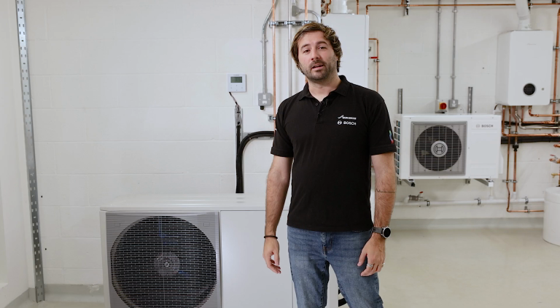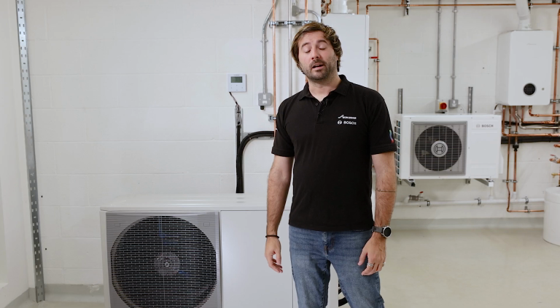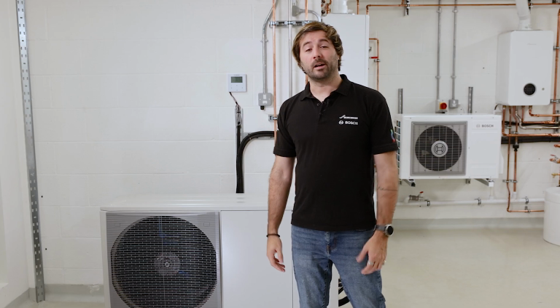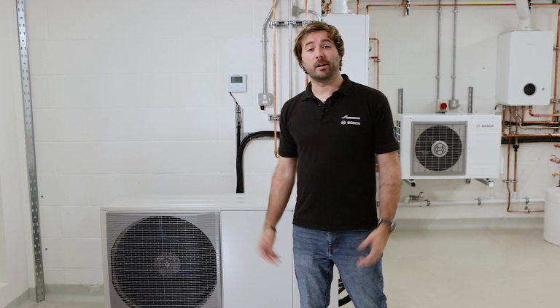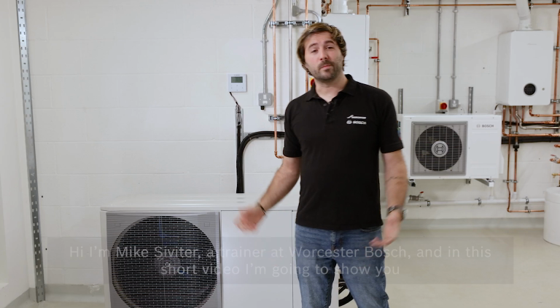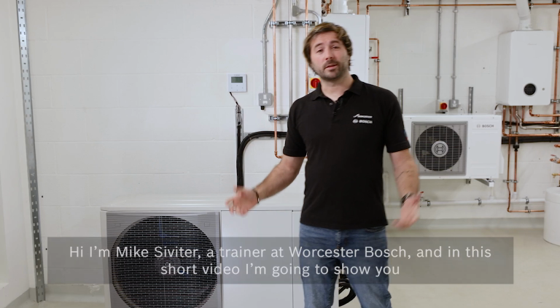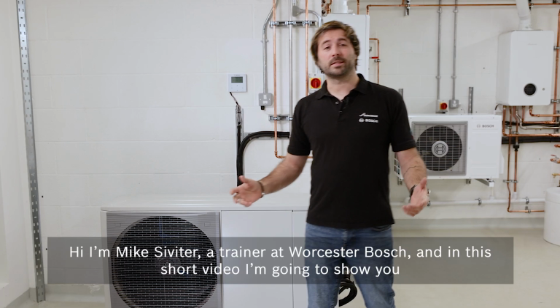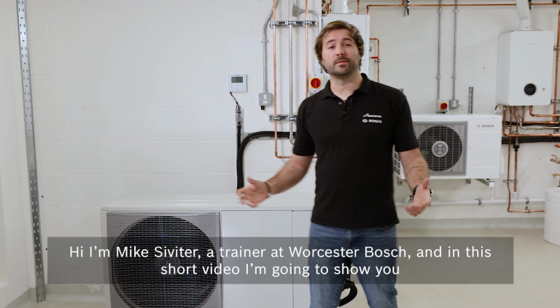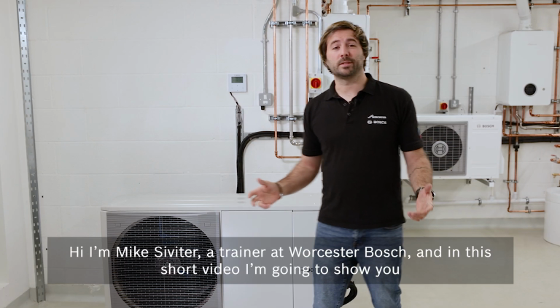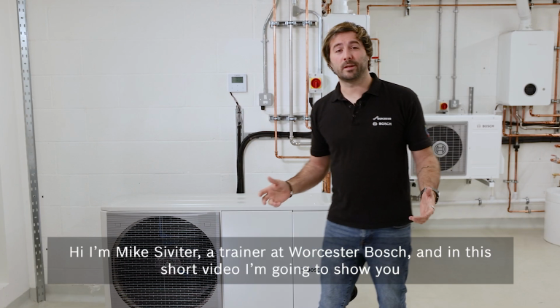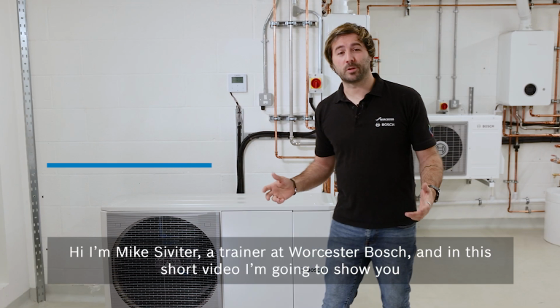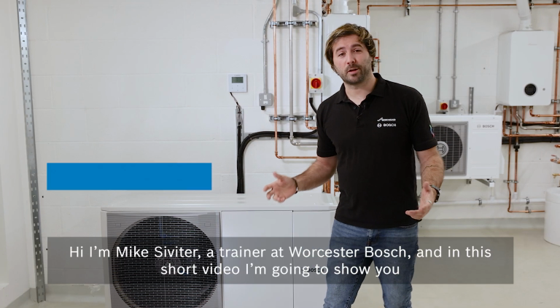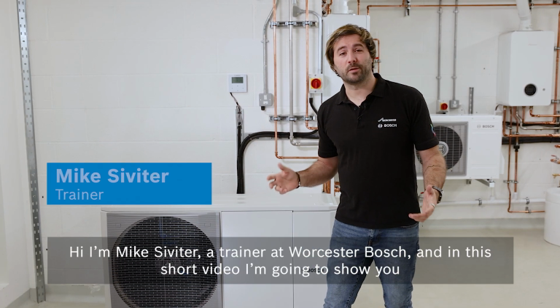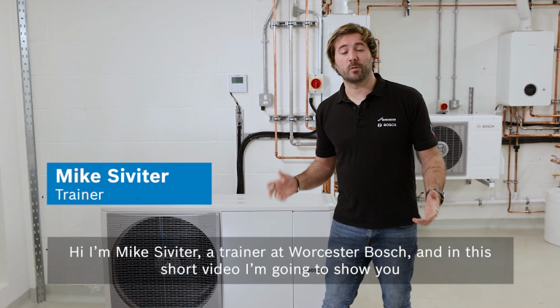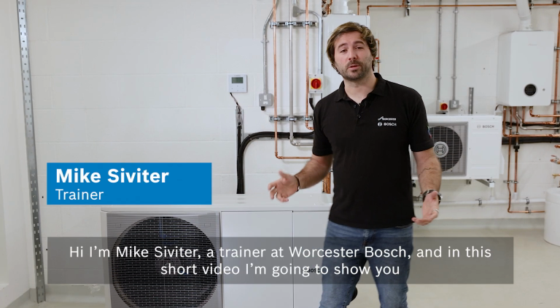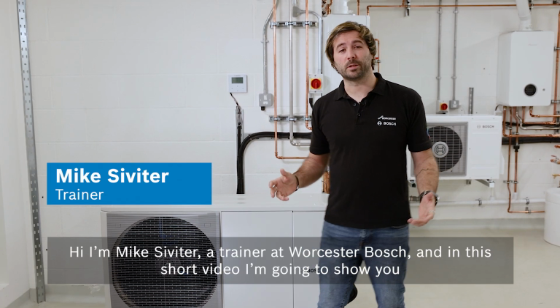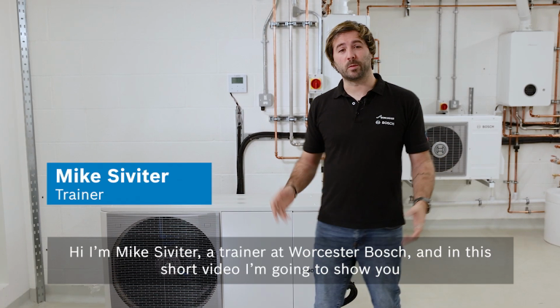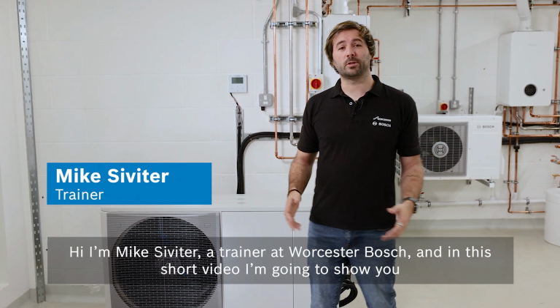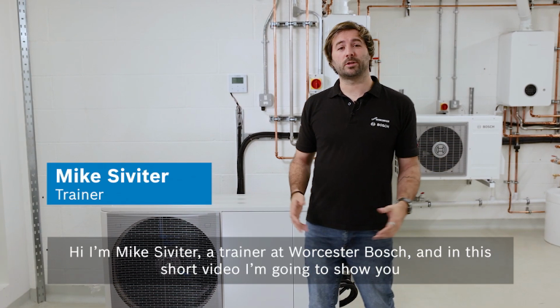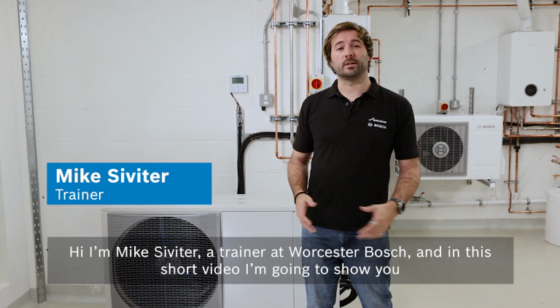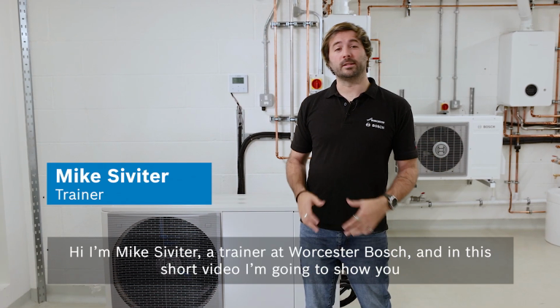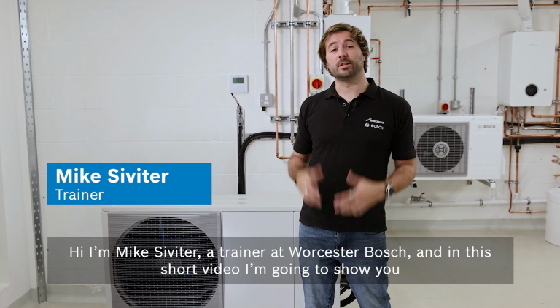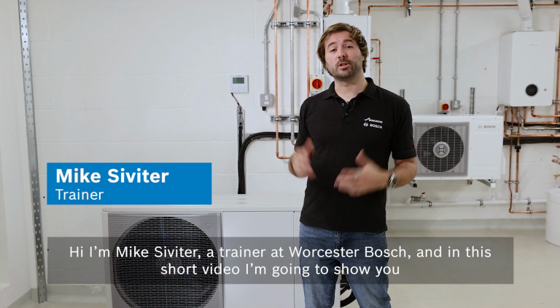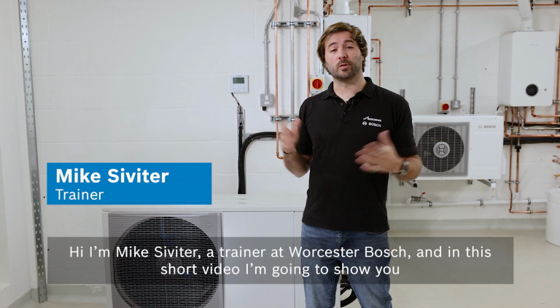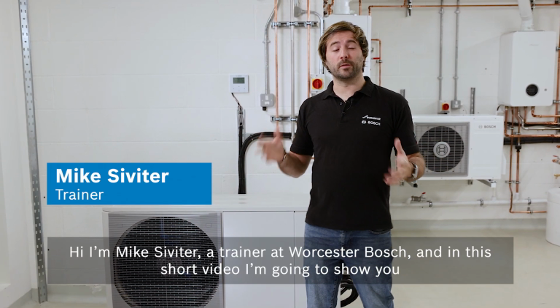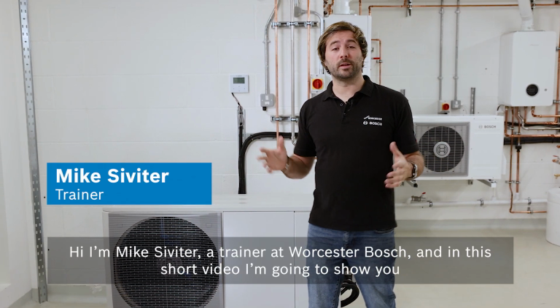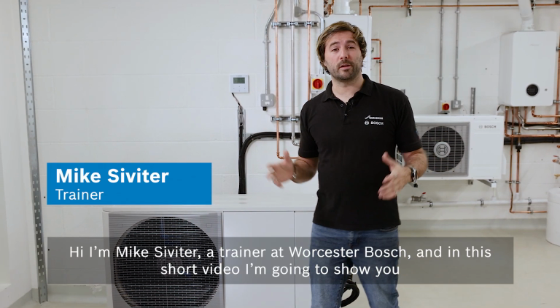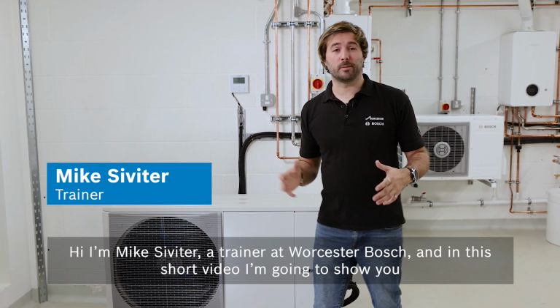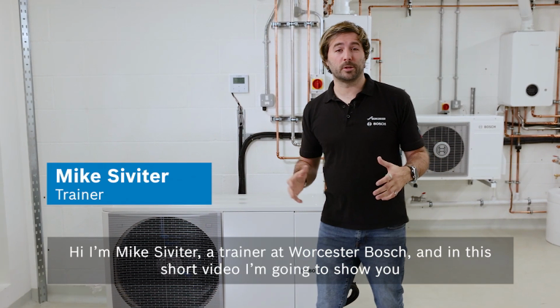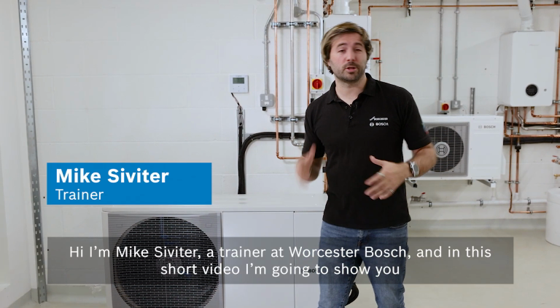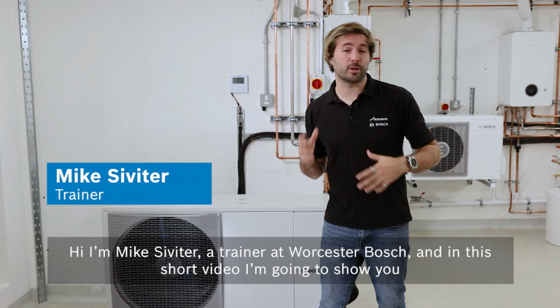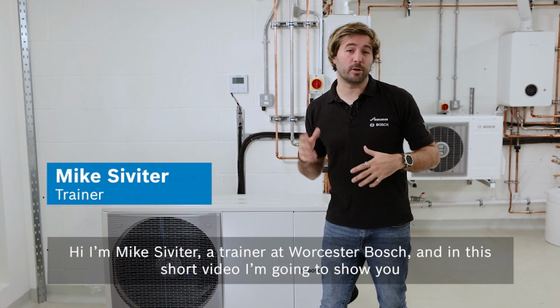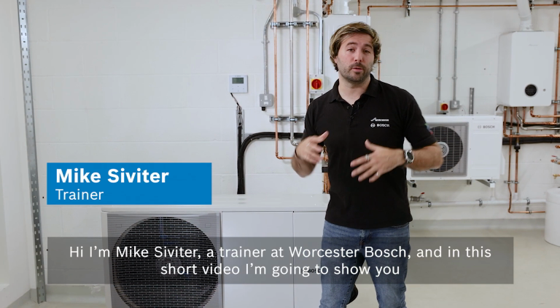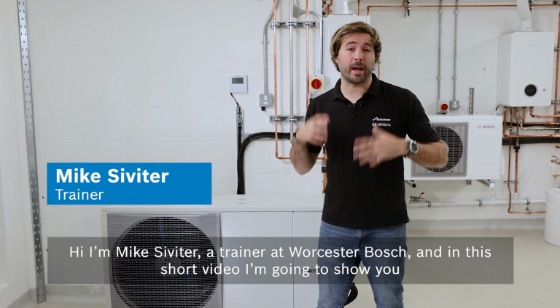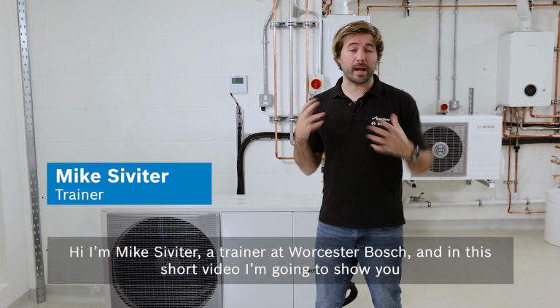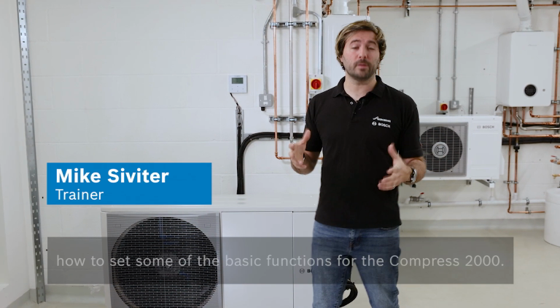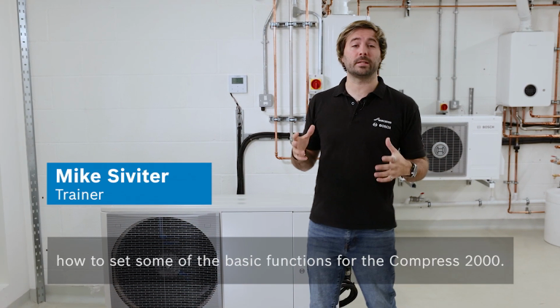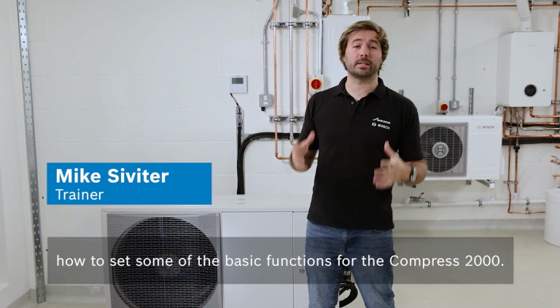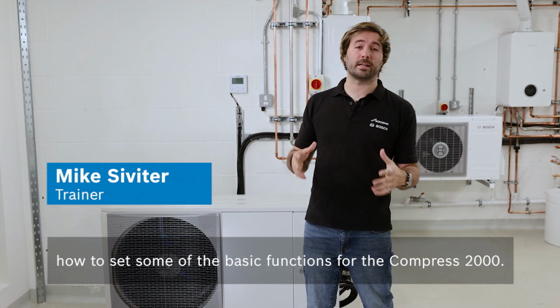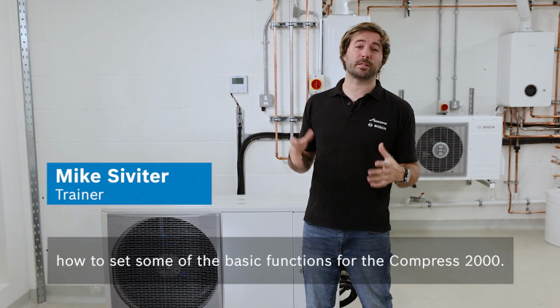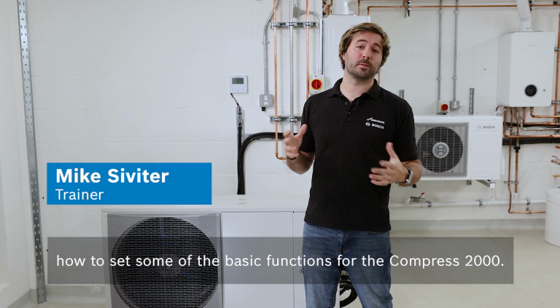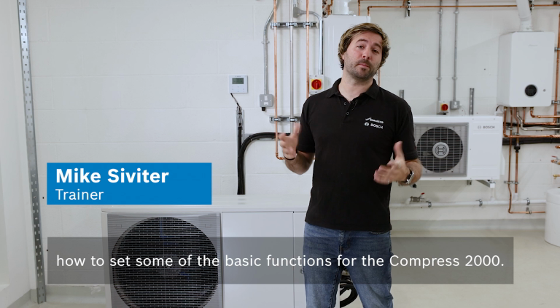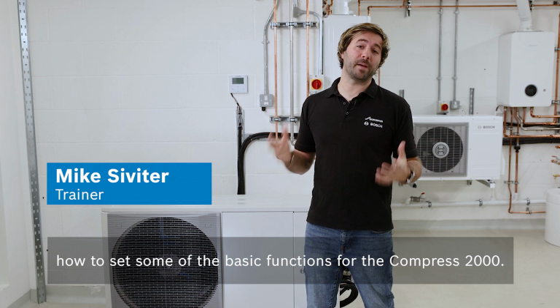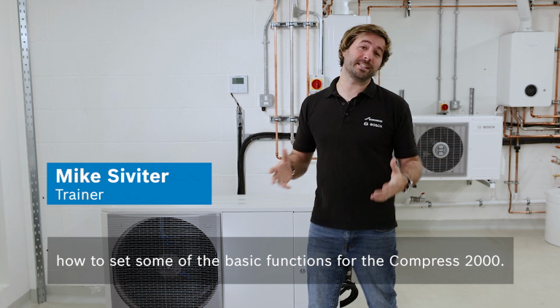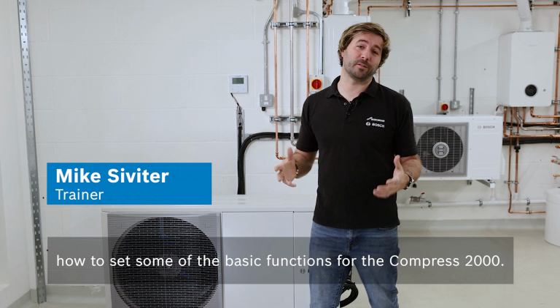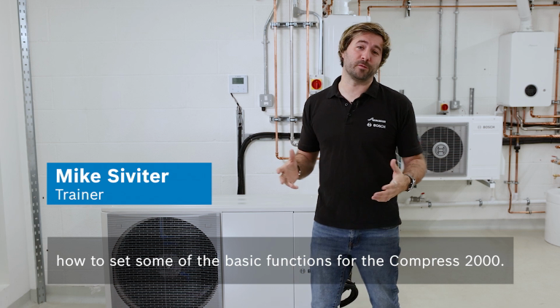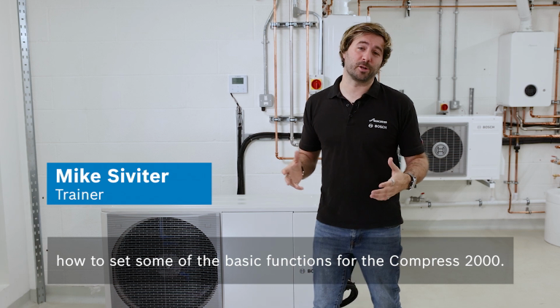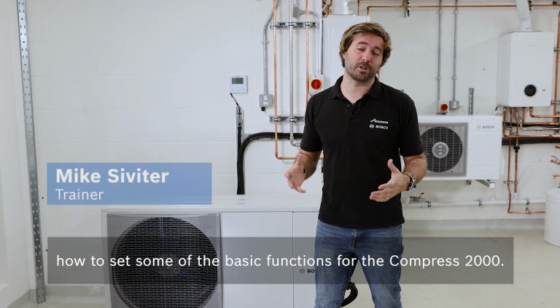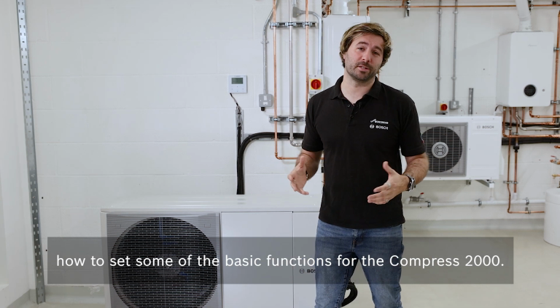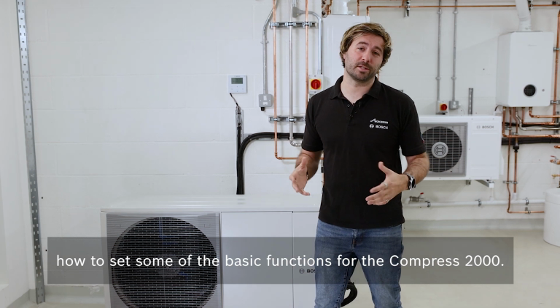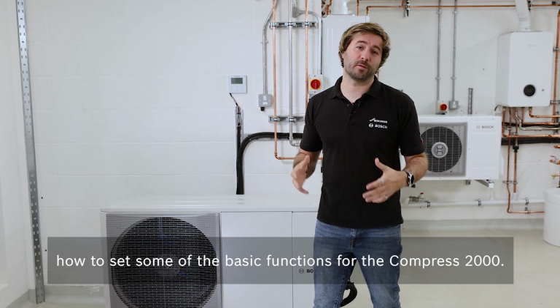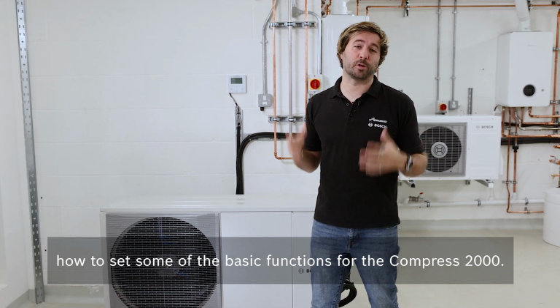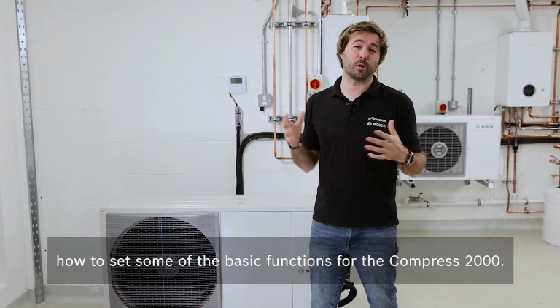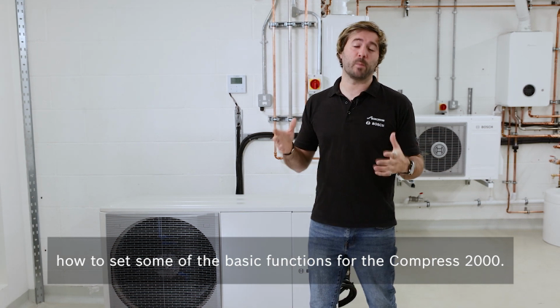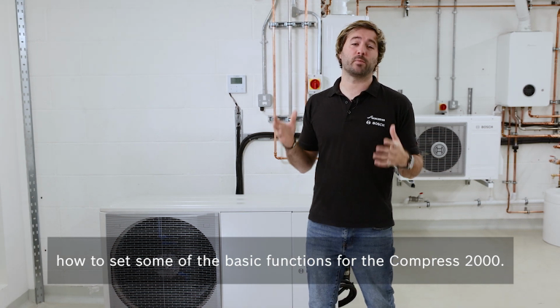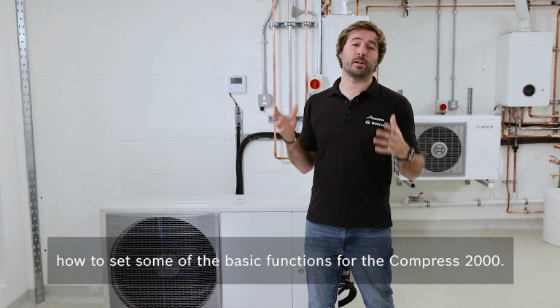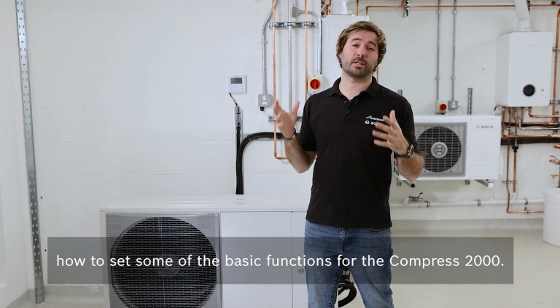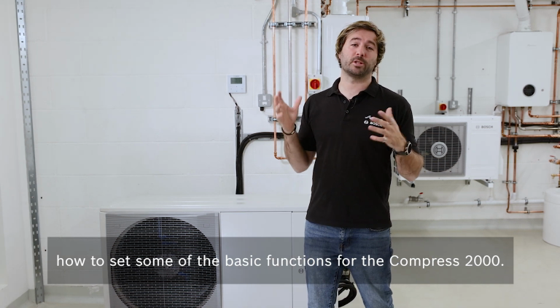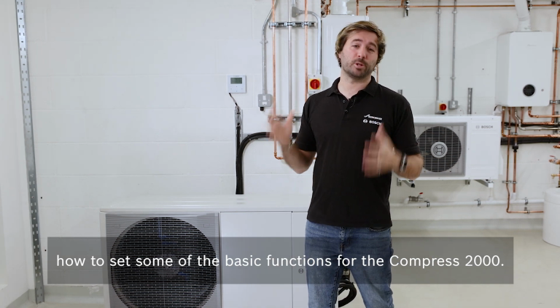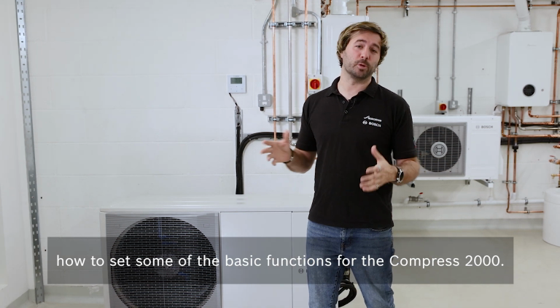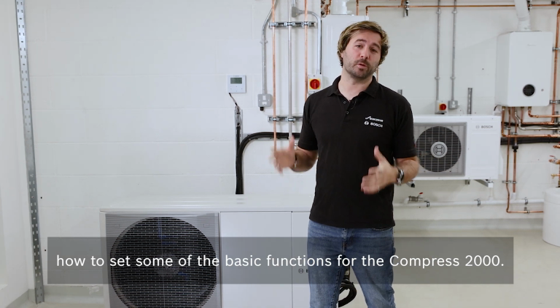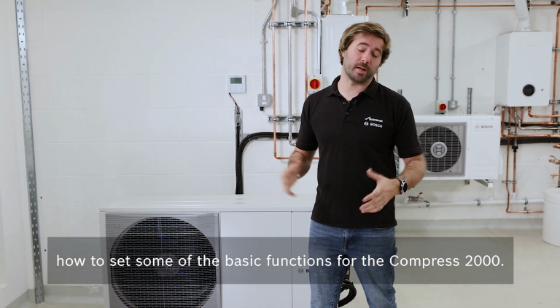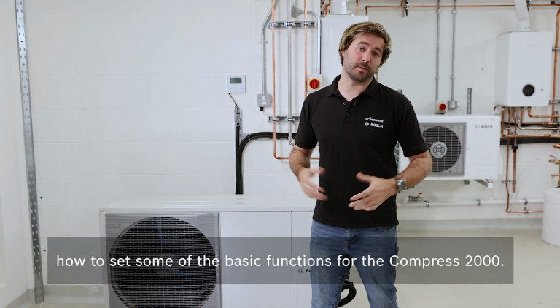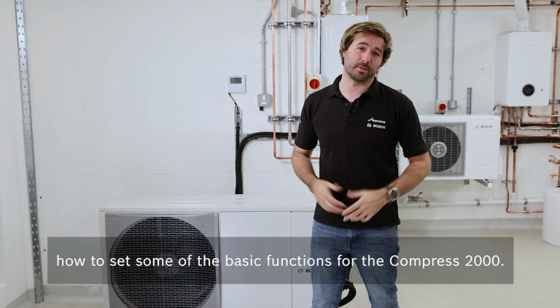Hi, I'm Mike Sivita, a trainer at Worcester Bosch, and in this short video I'm going to show you how to set some of the basic functions for the Compress 2000.